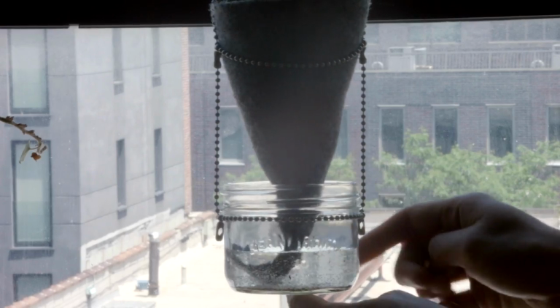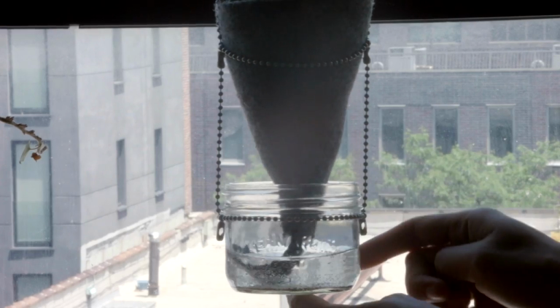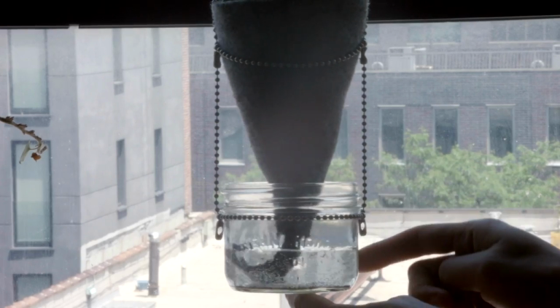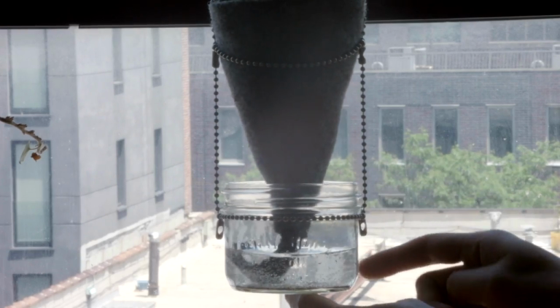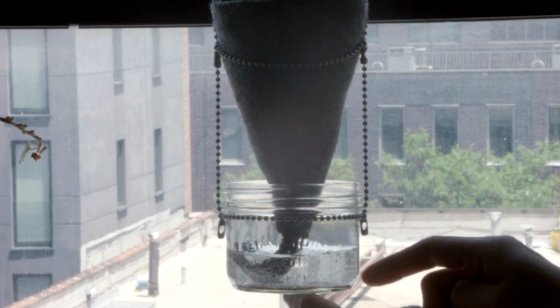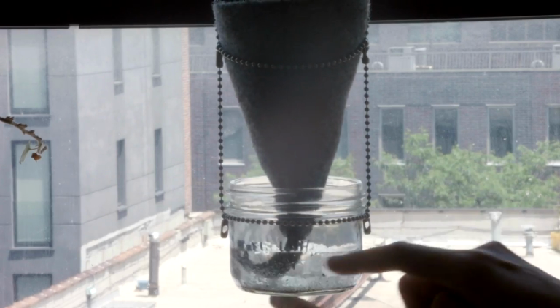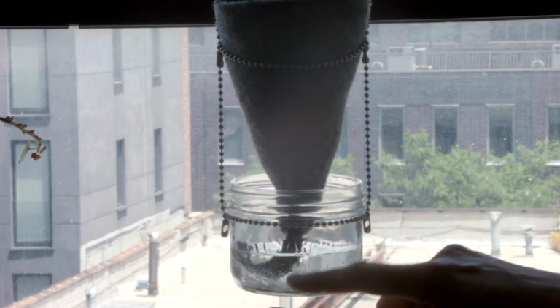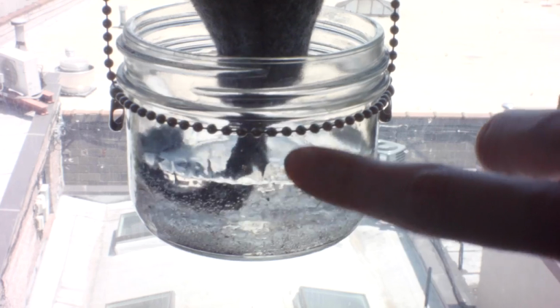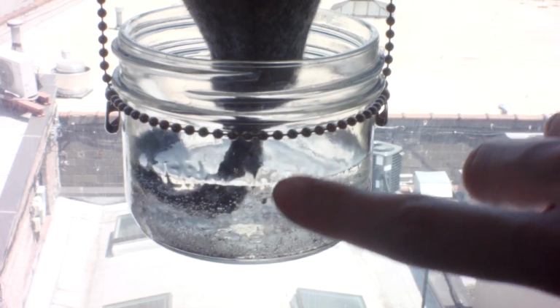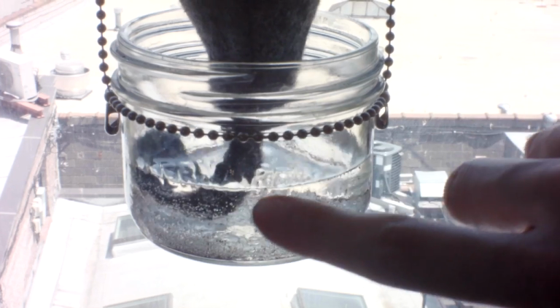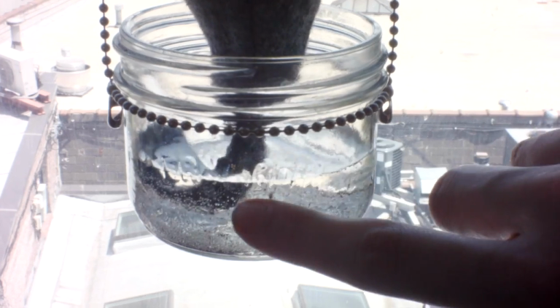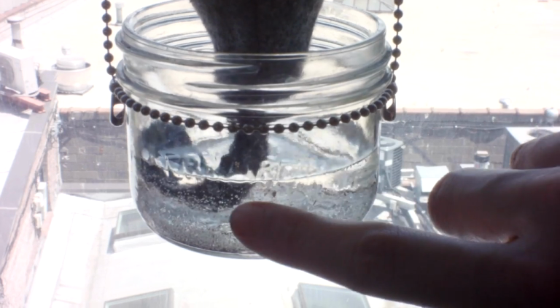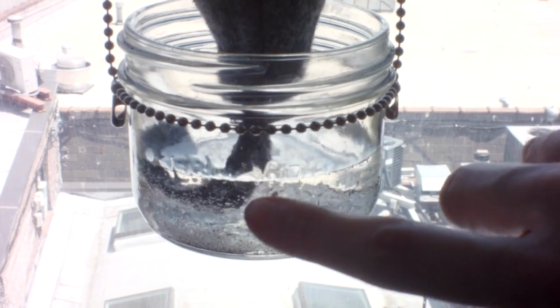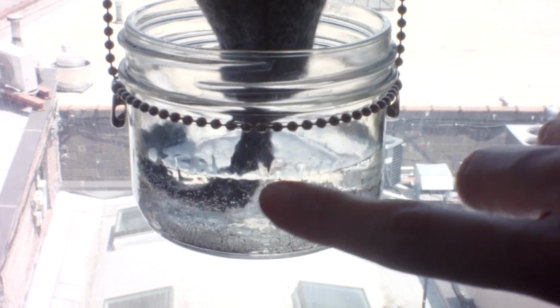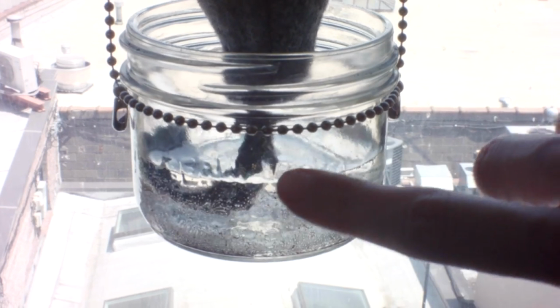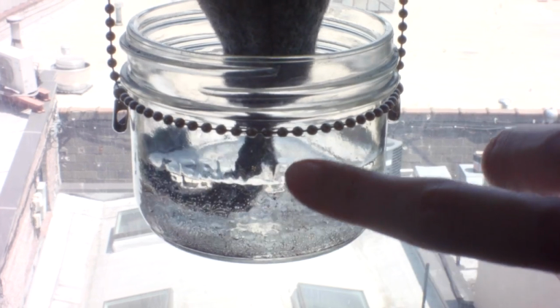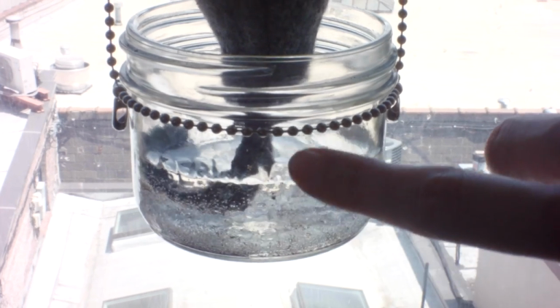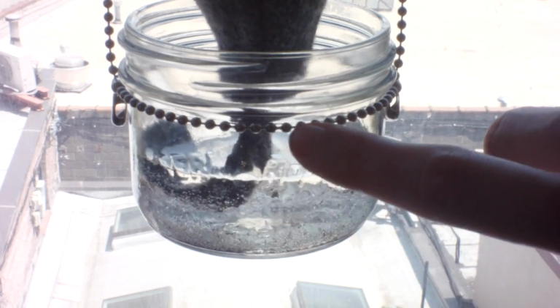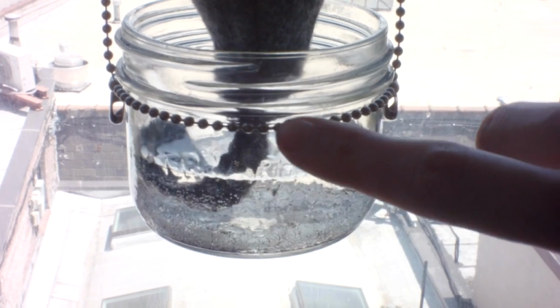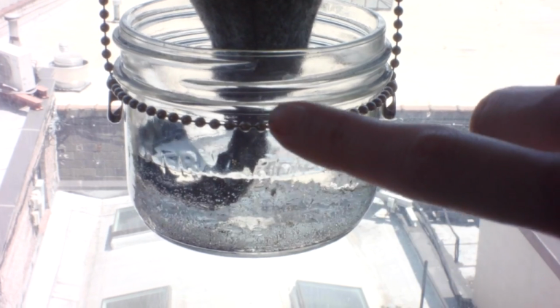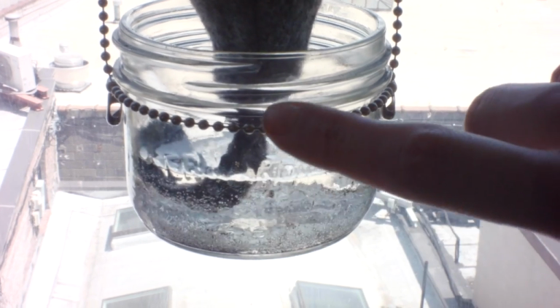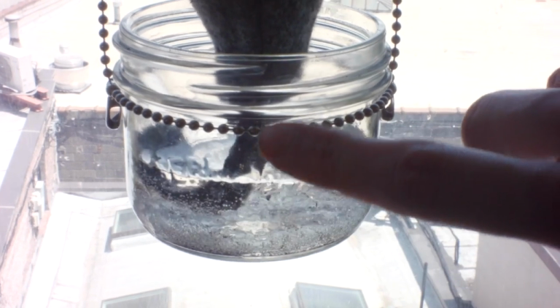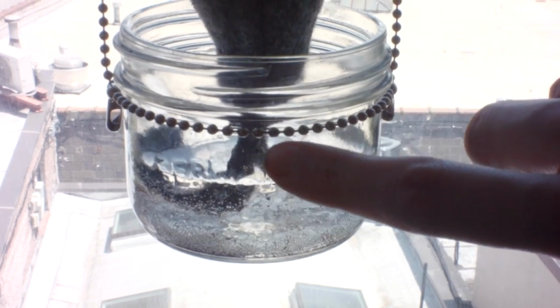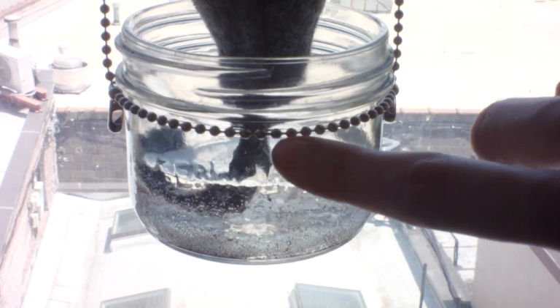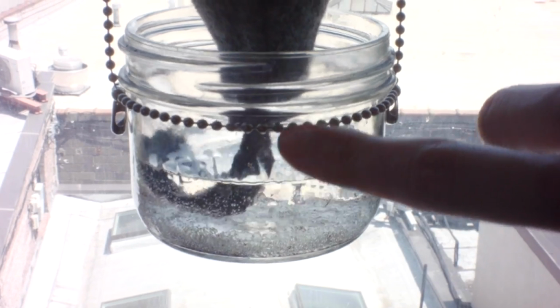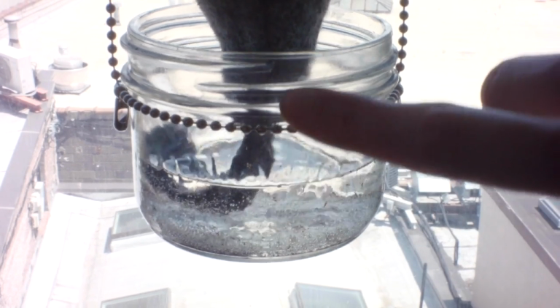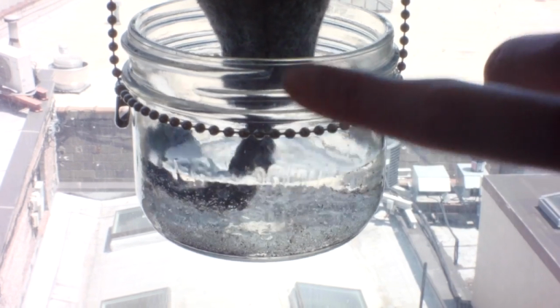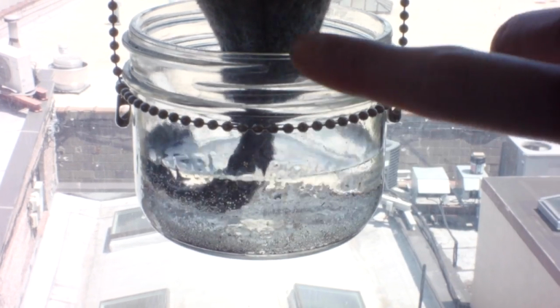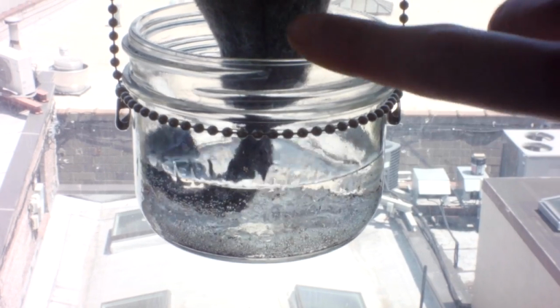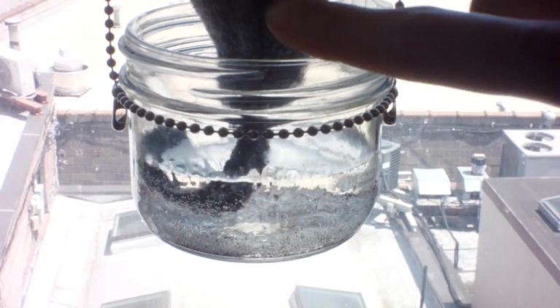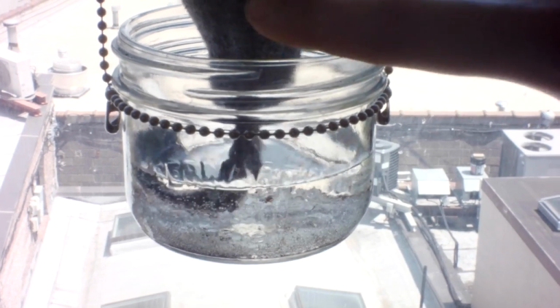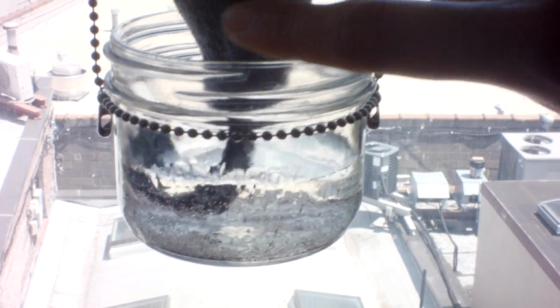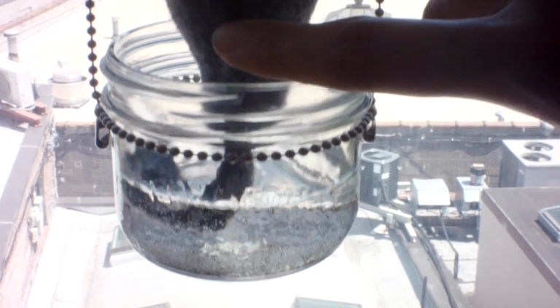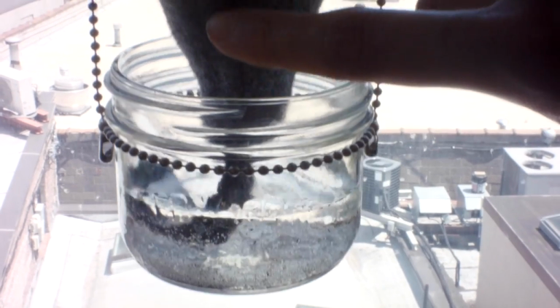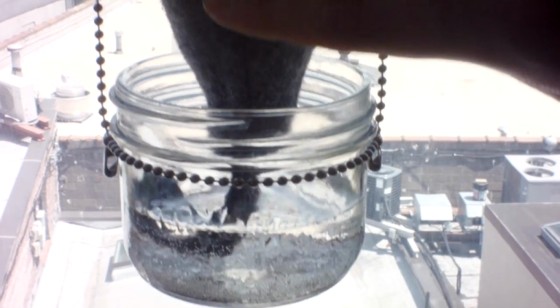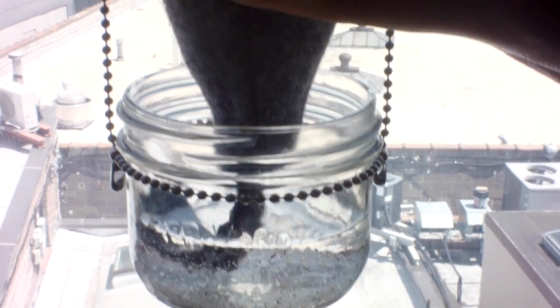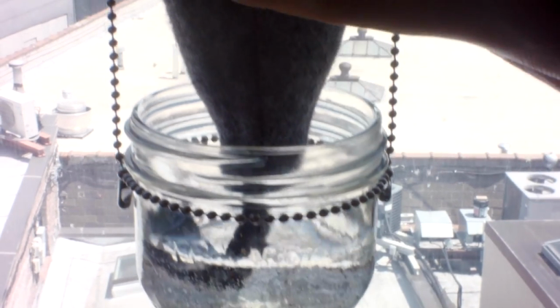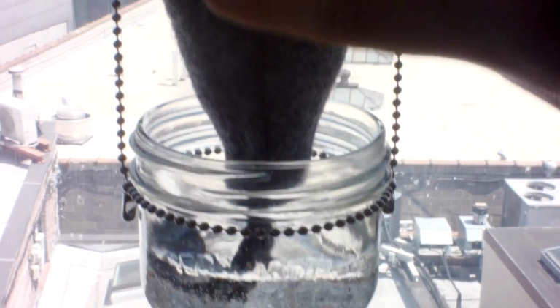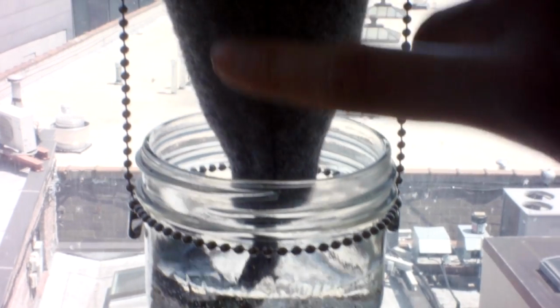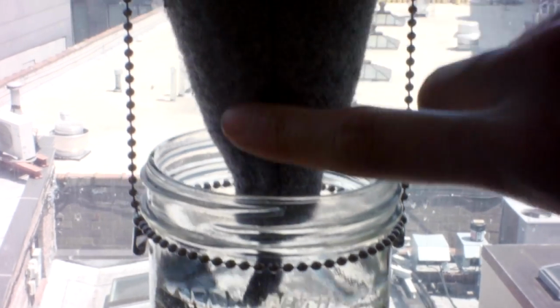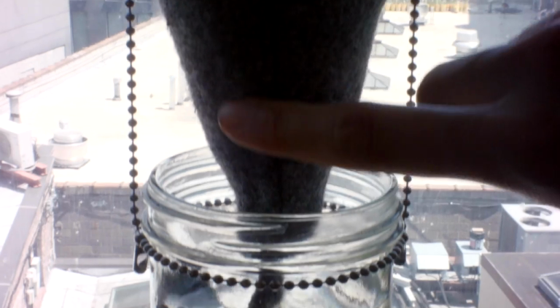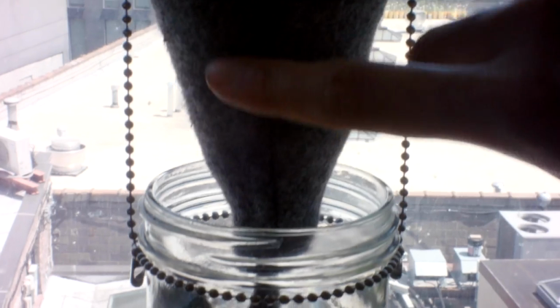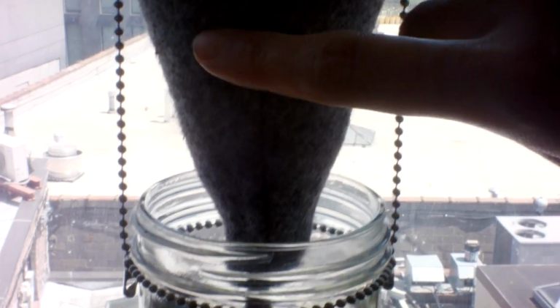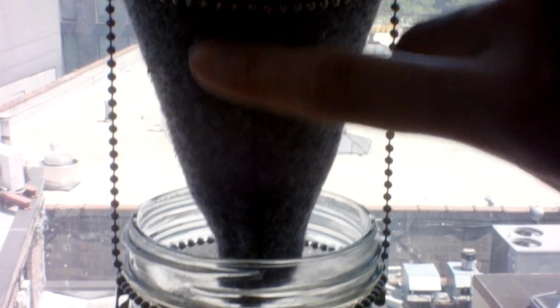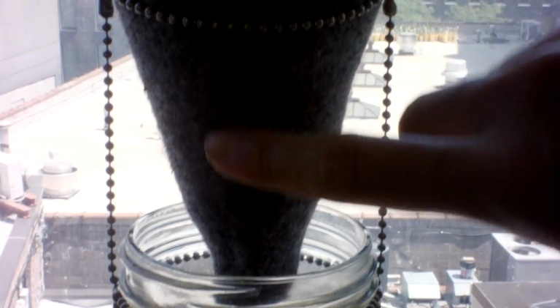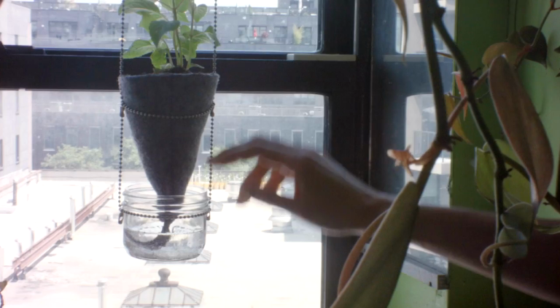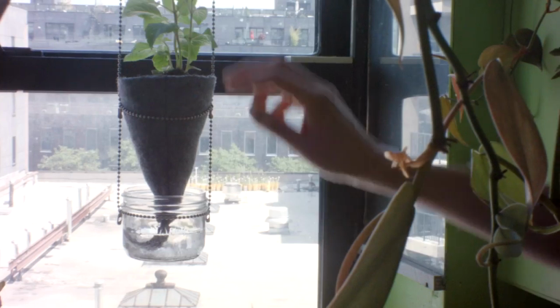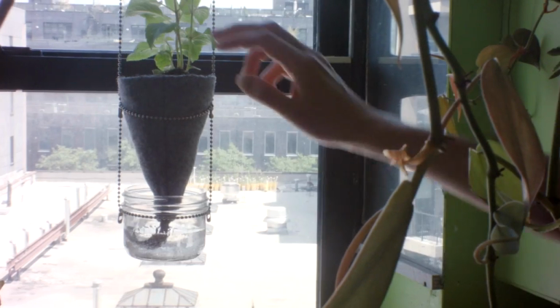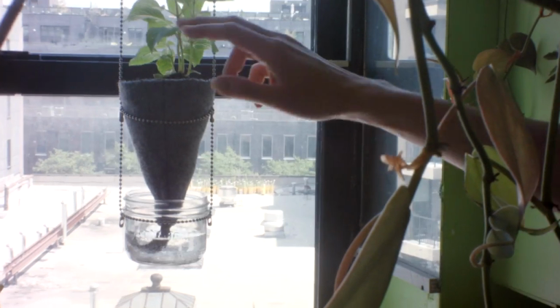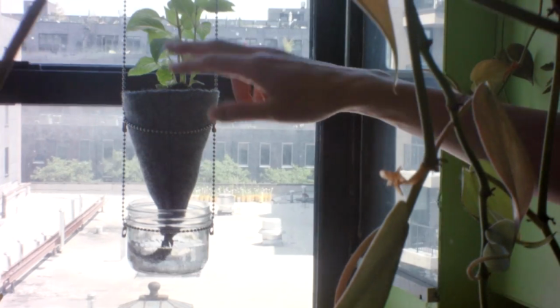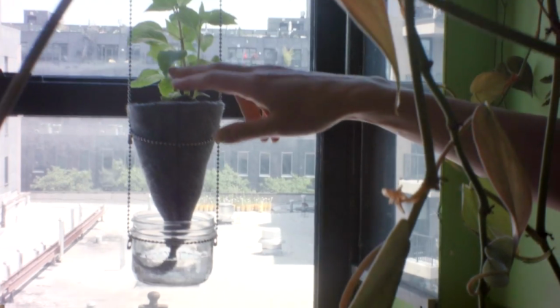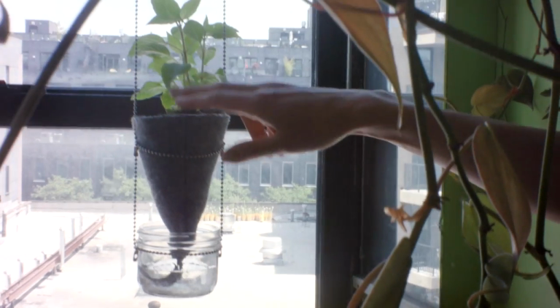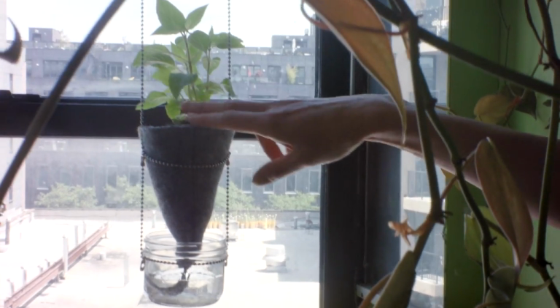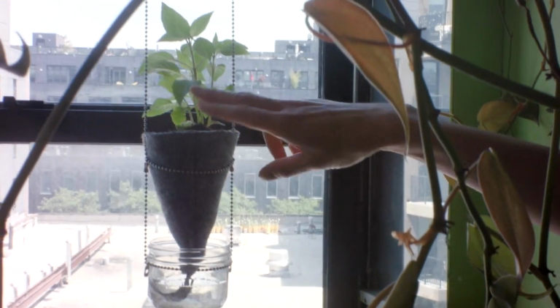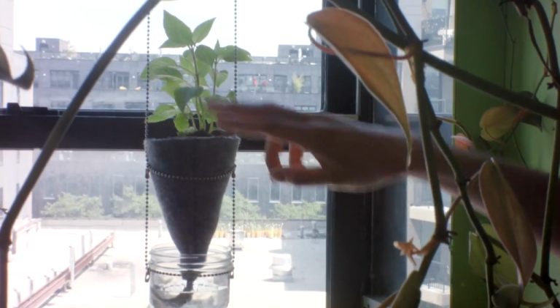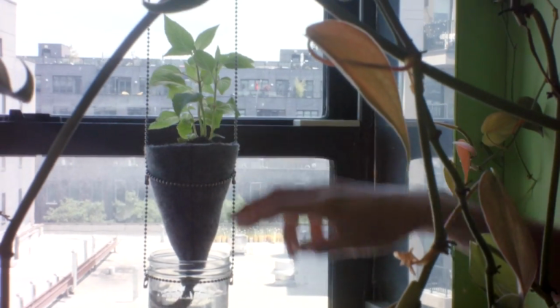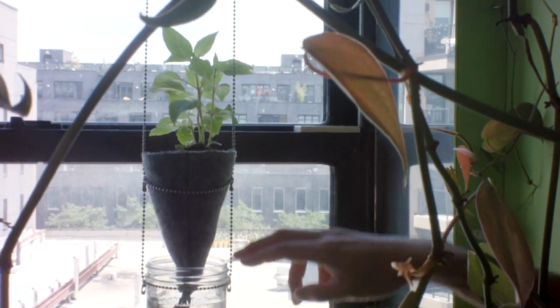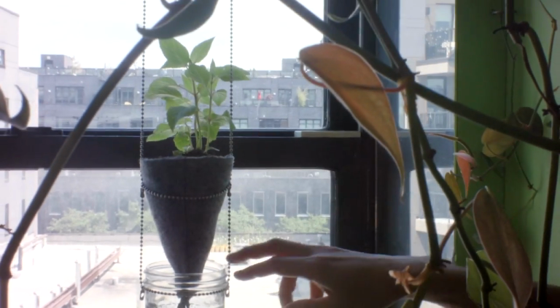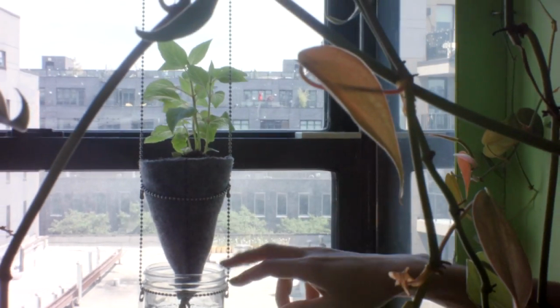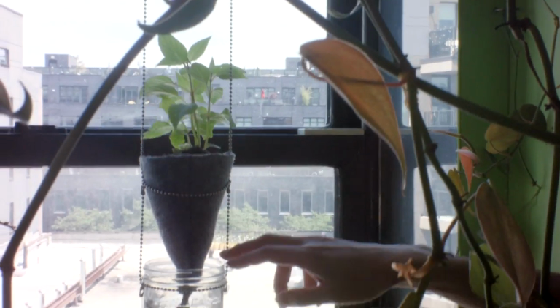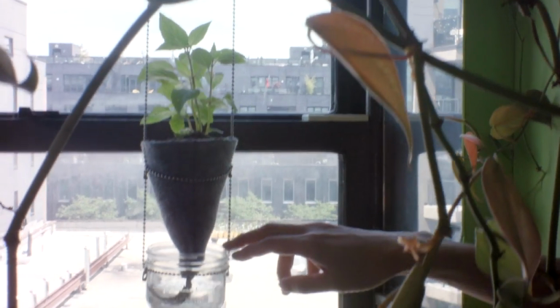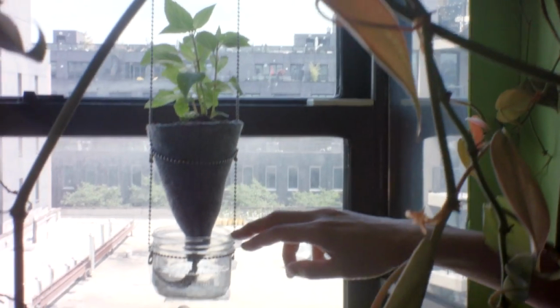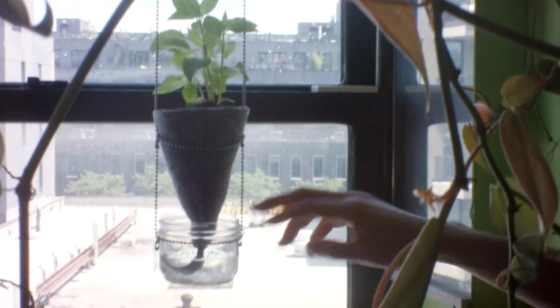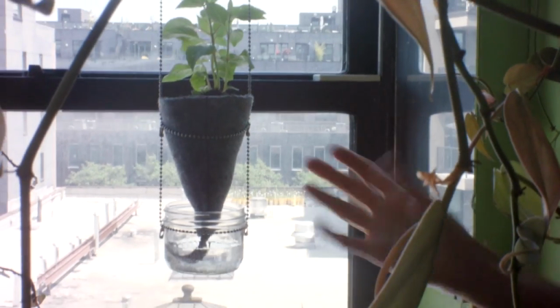This is a little wick that pulls the water up into the felt. So you don't have to water up here — you just water down here.